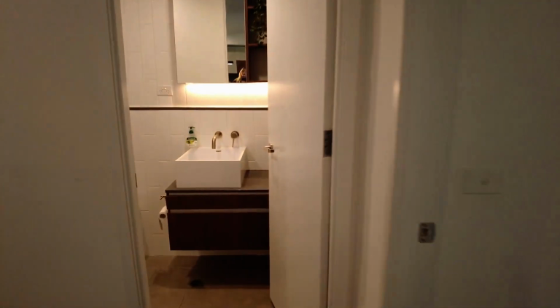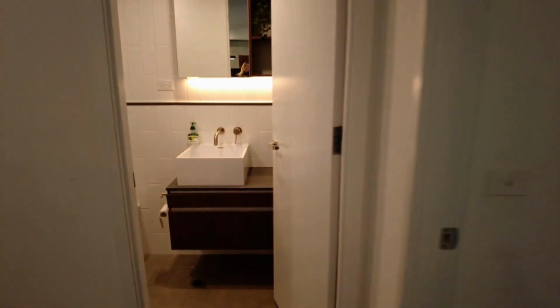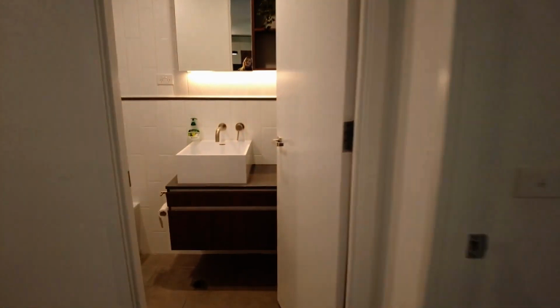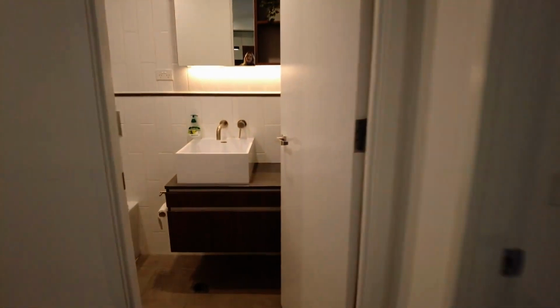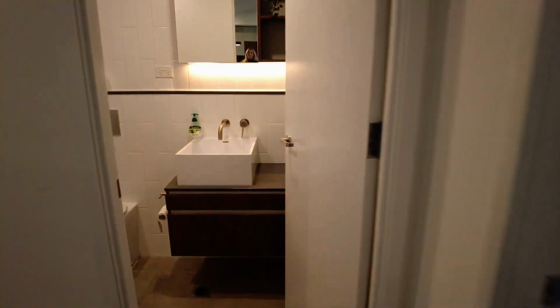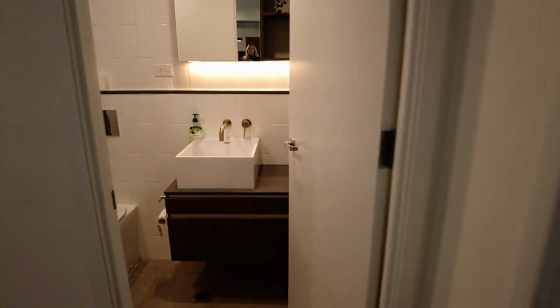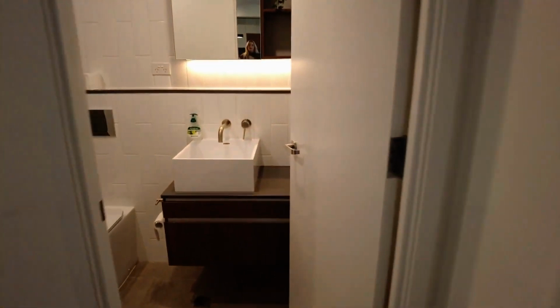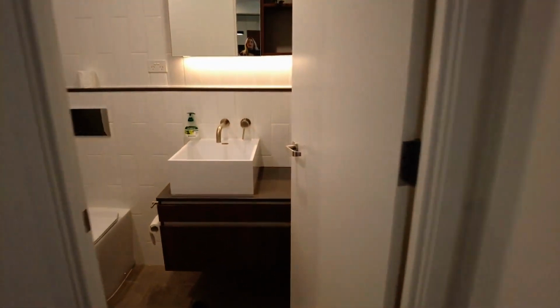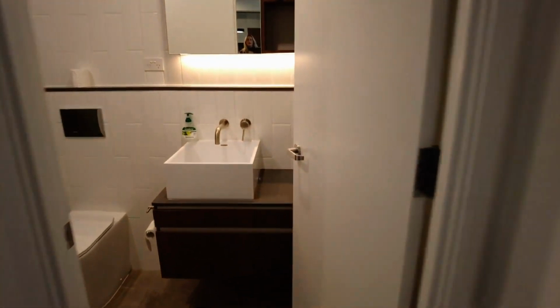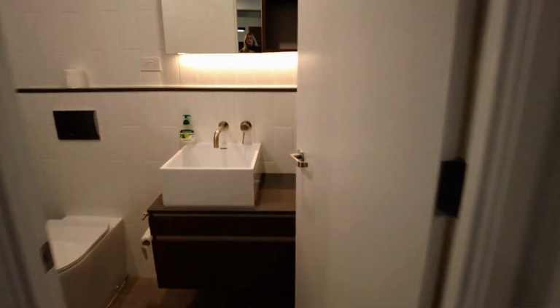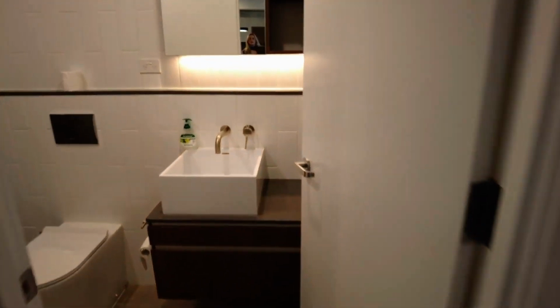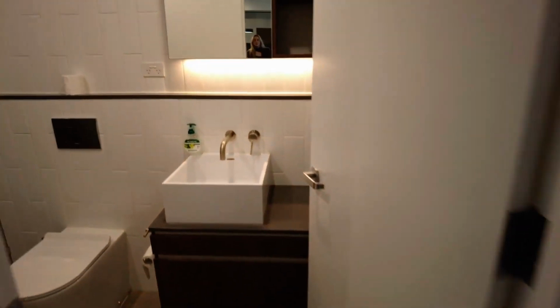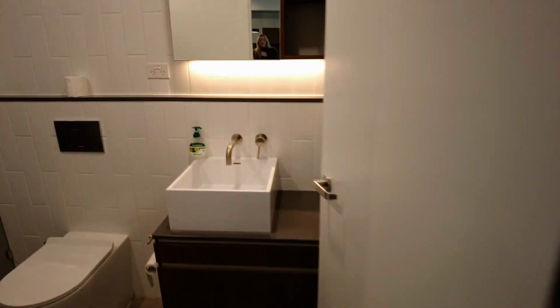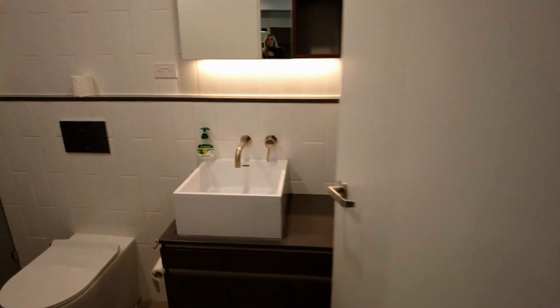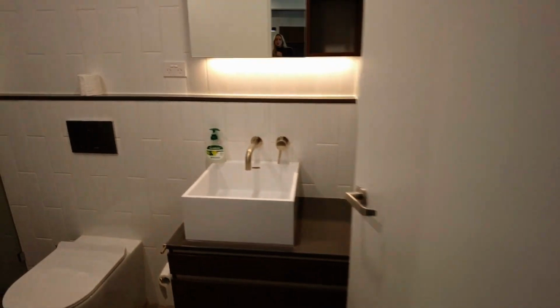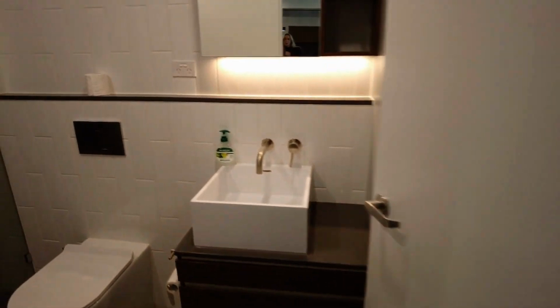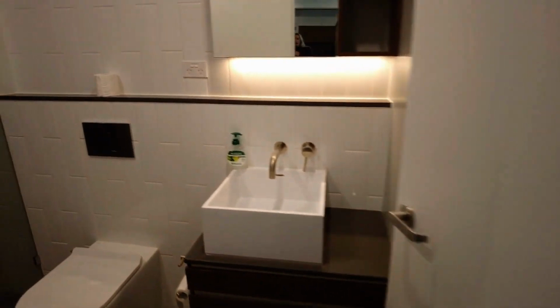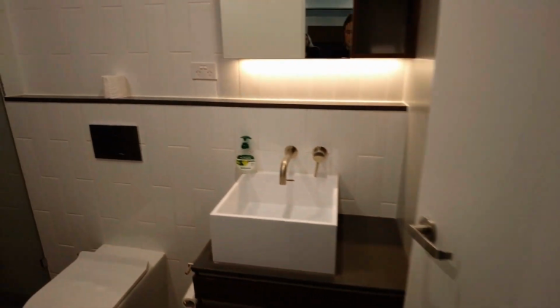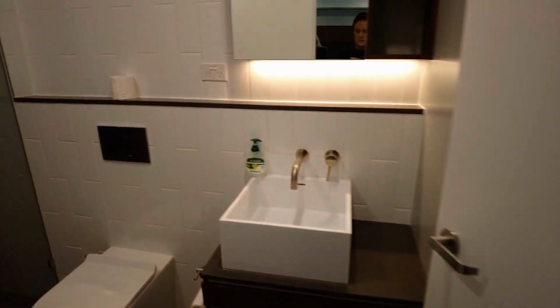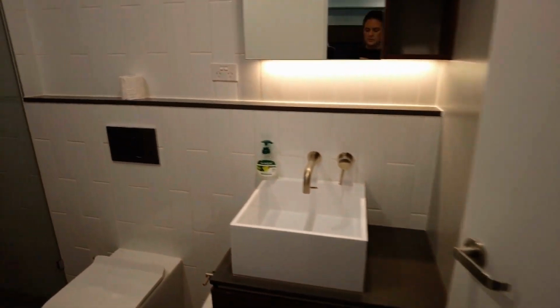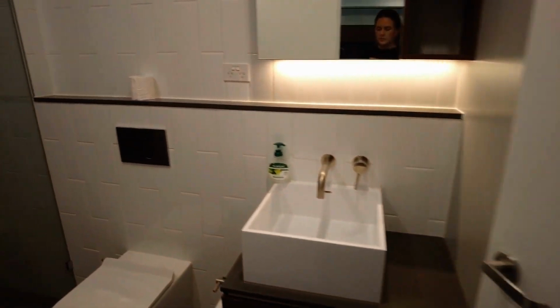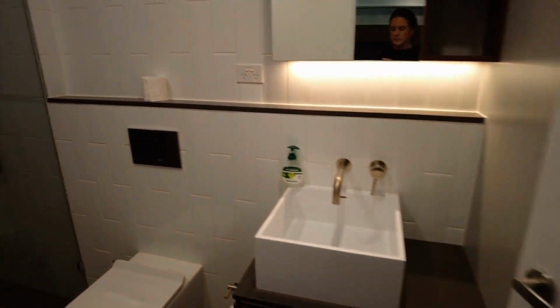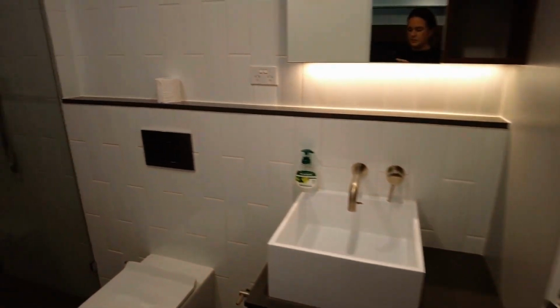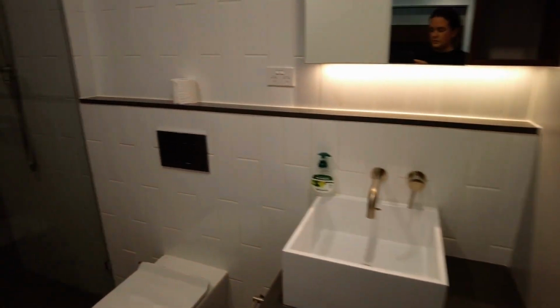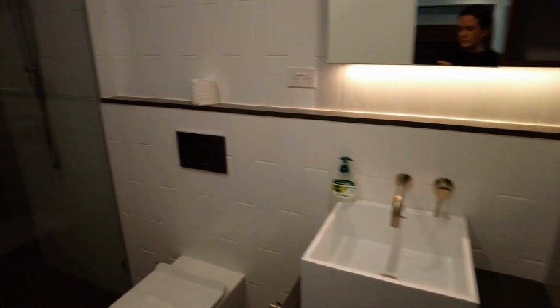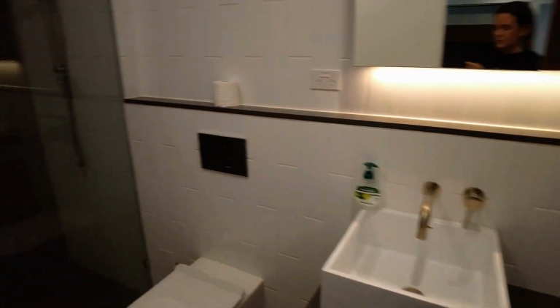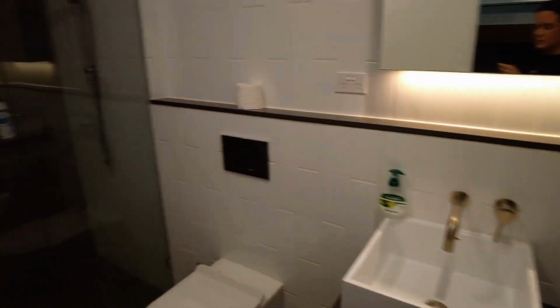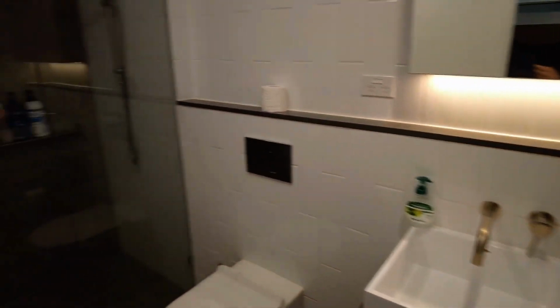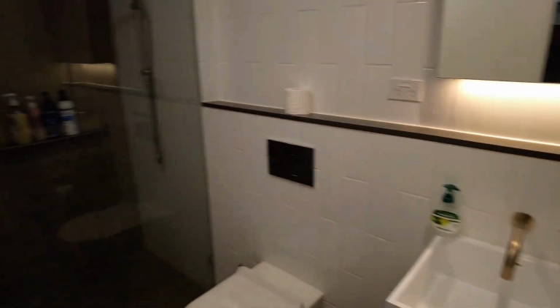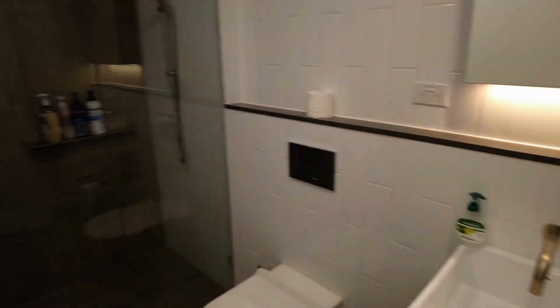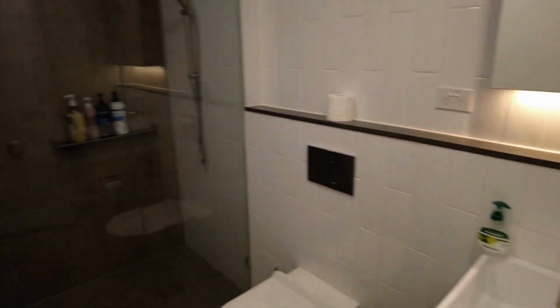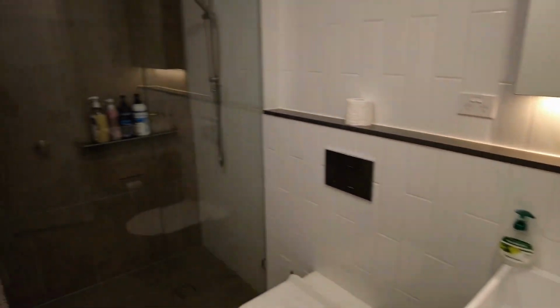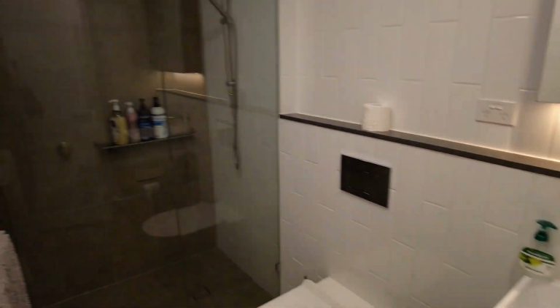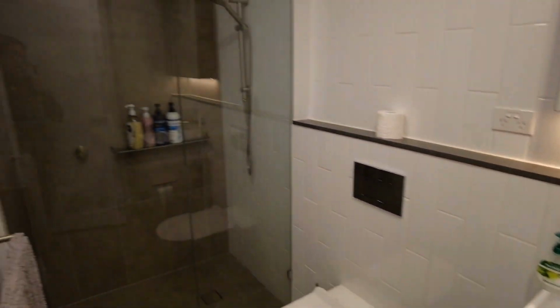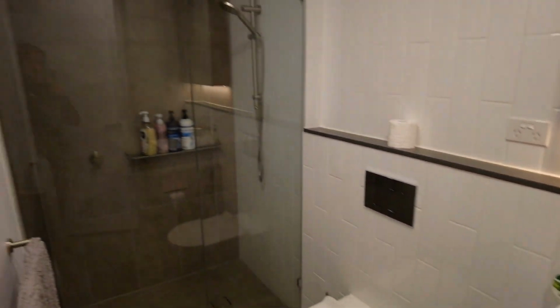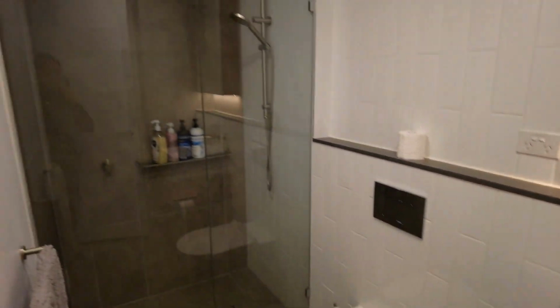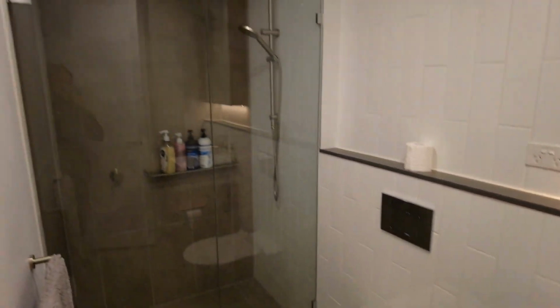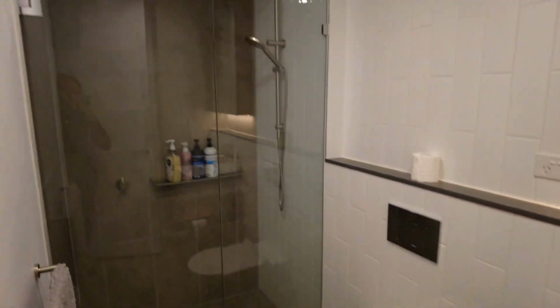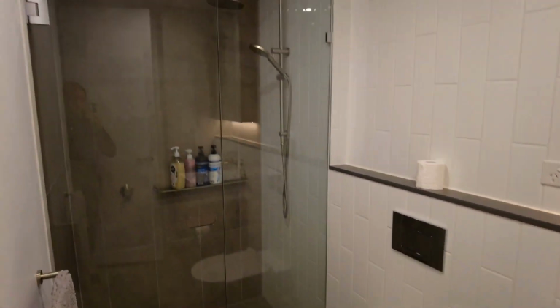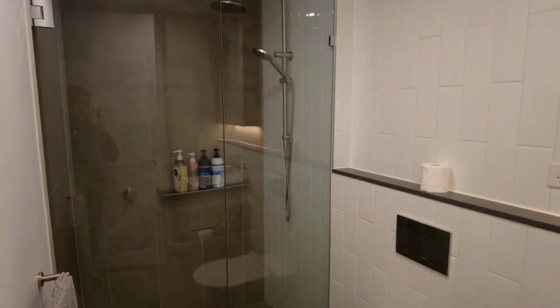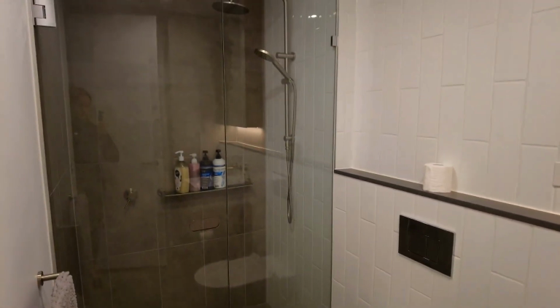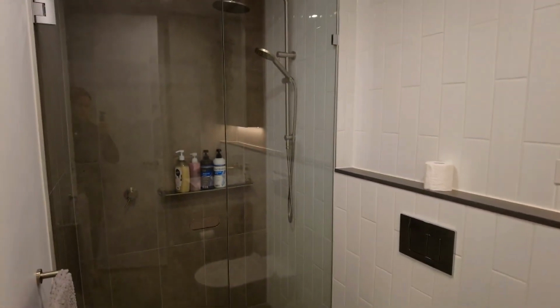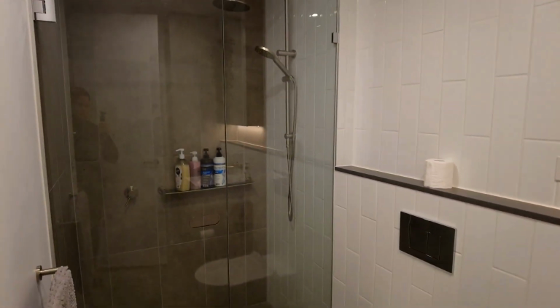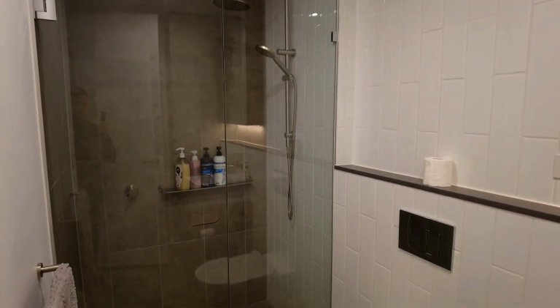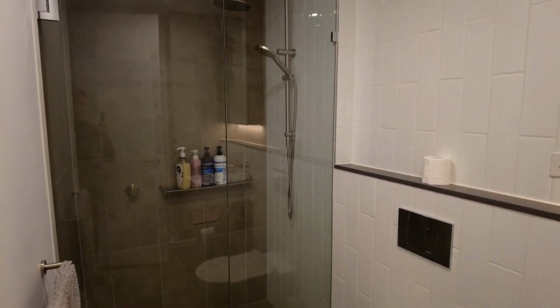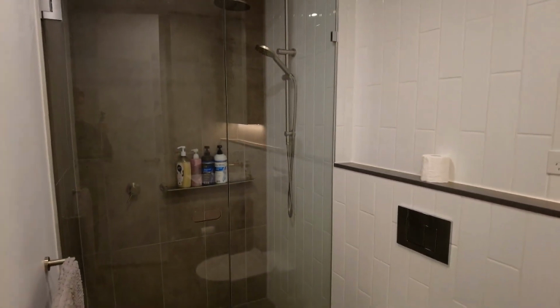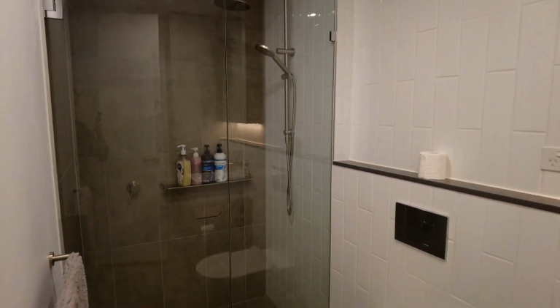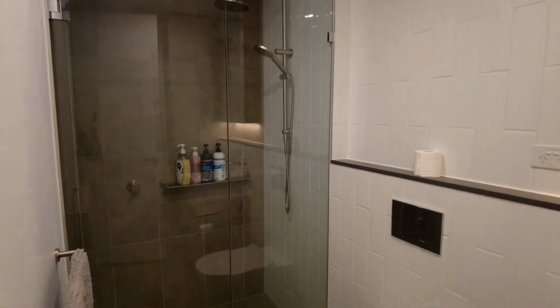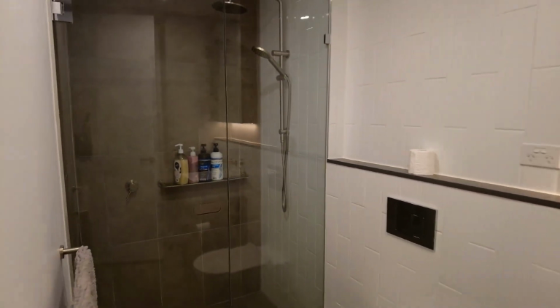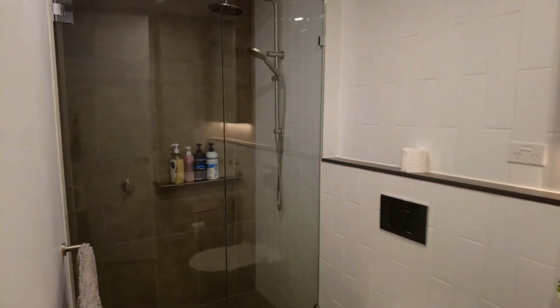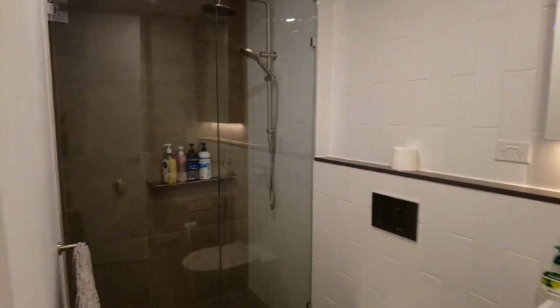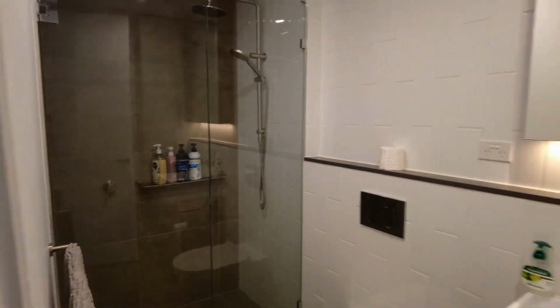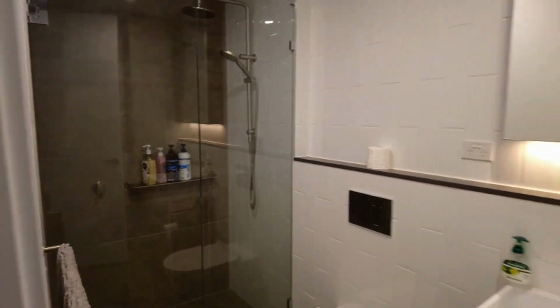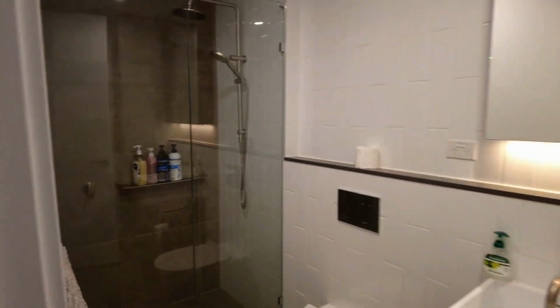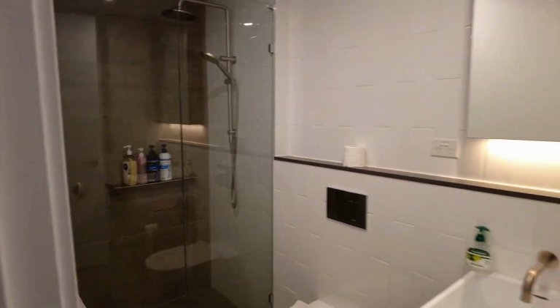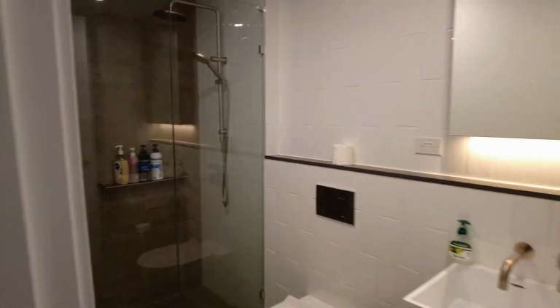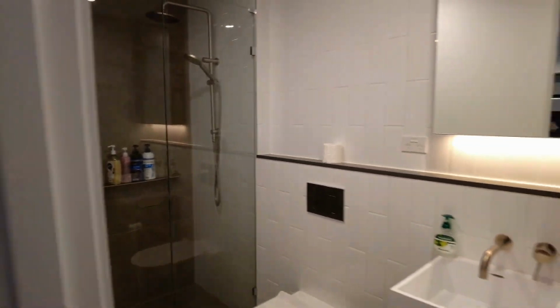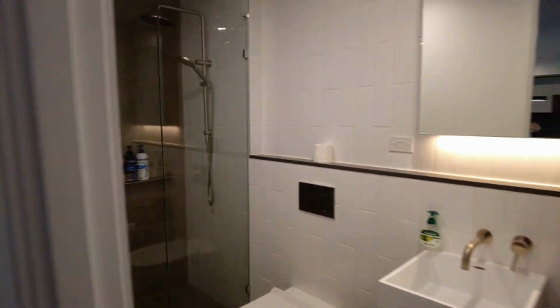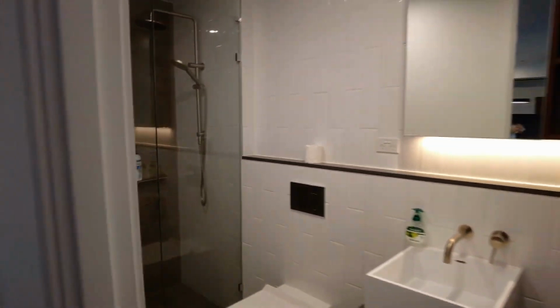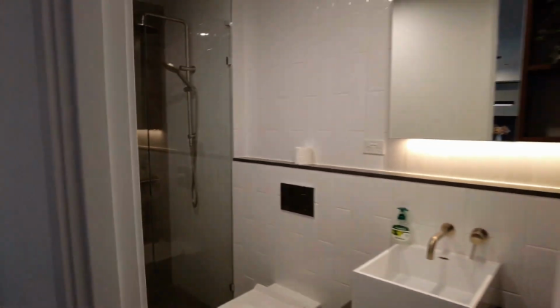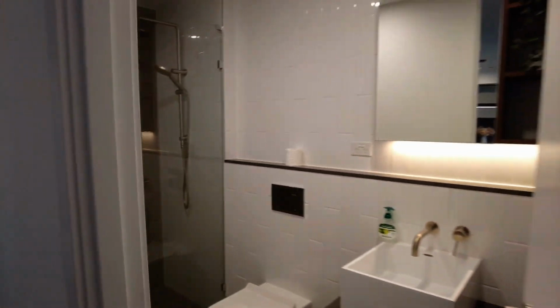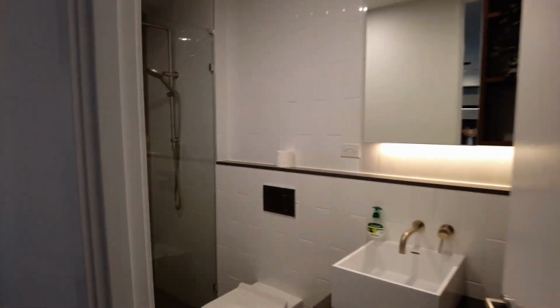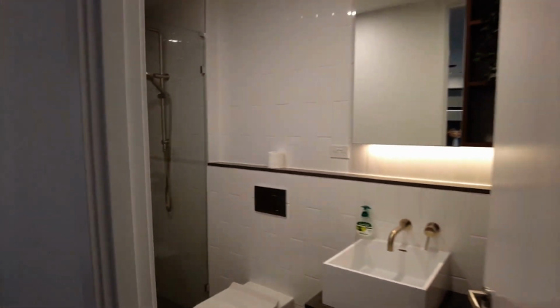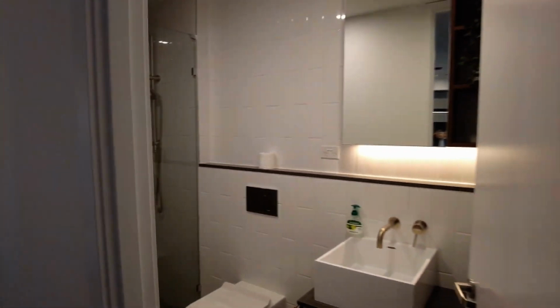Here we've got the gorgeous central bathroom, which is beautifully tiled throughout, with a gorgeous mirrored vanity and a large rain shower.